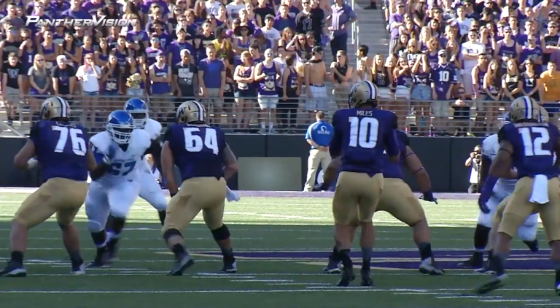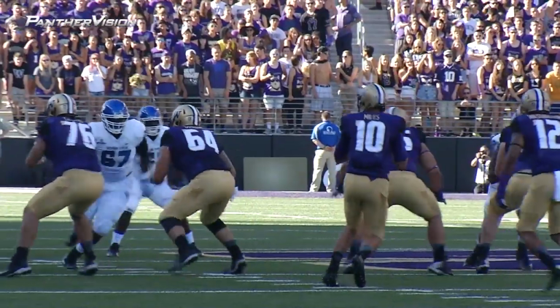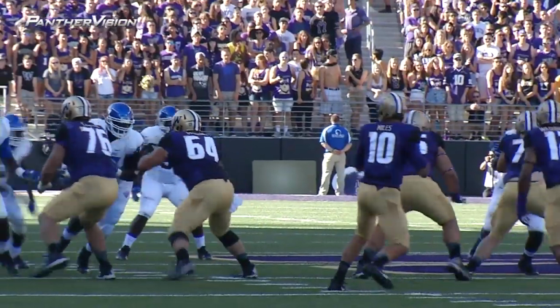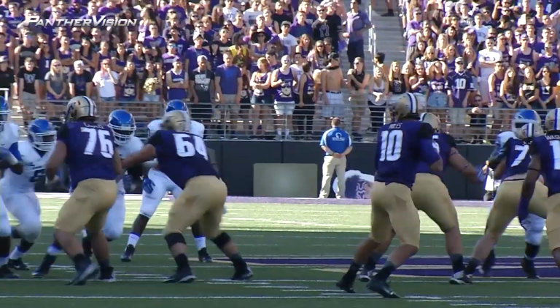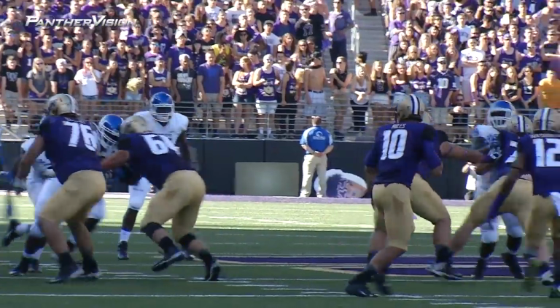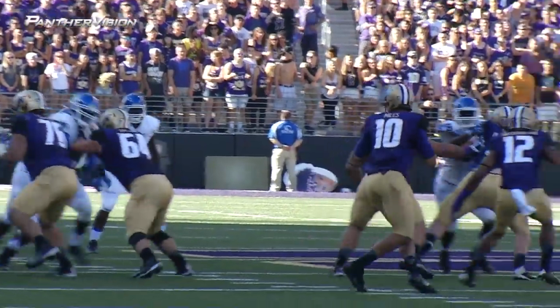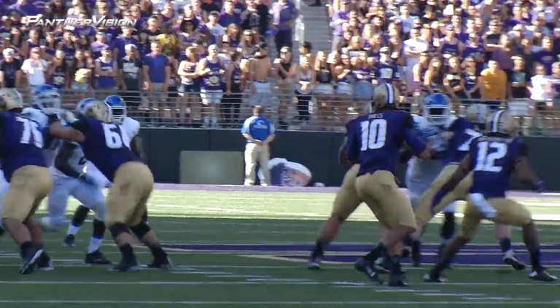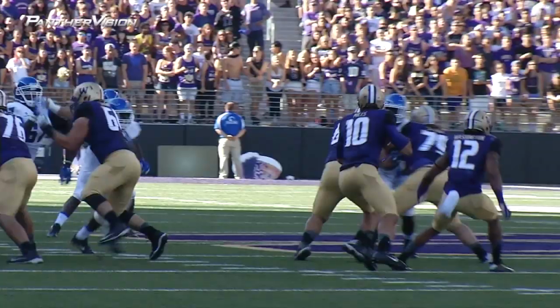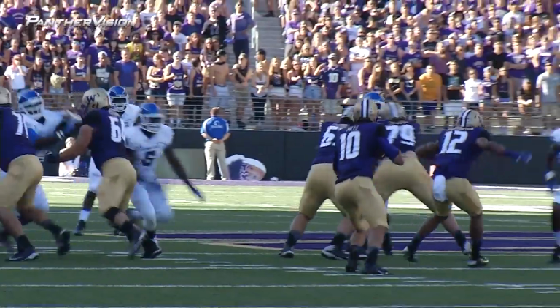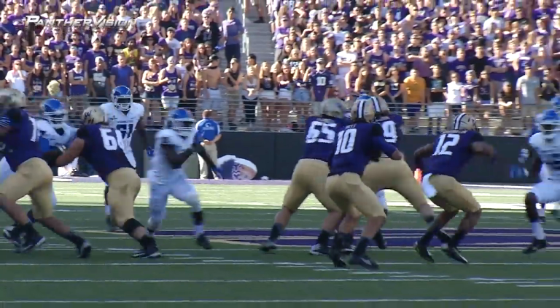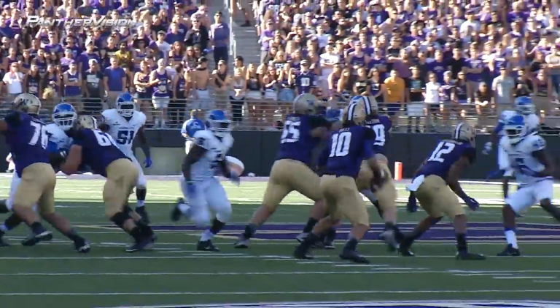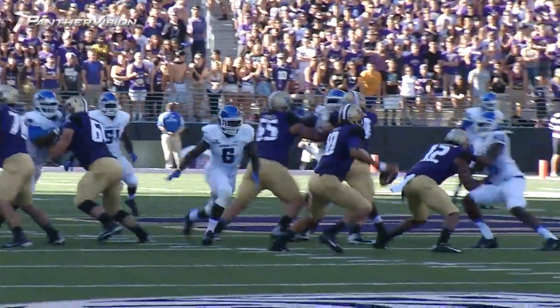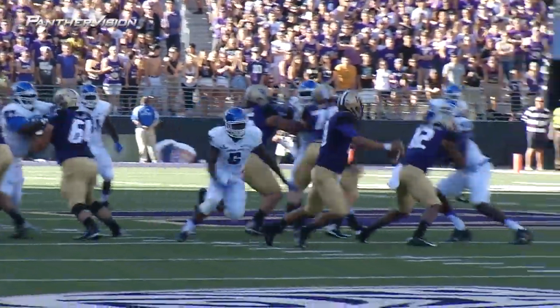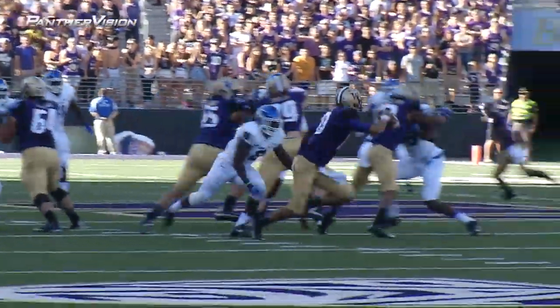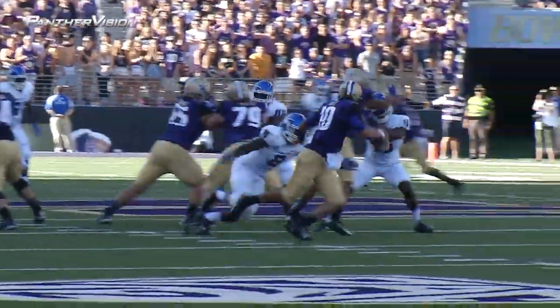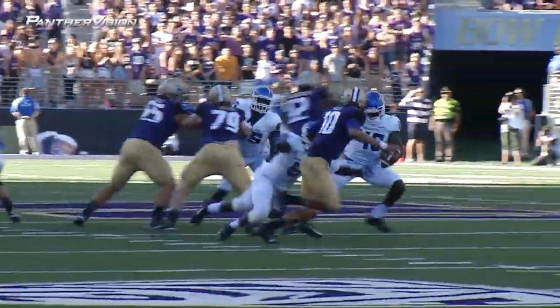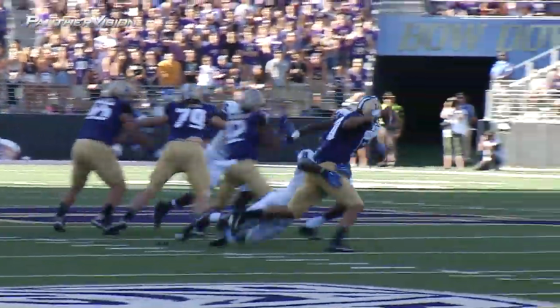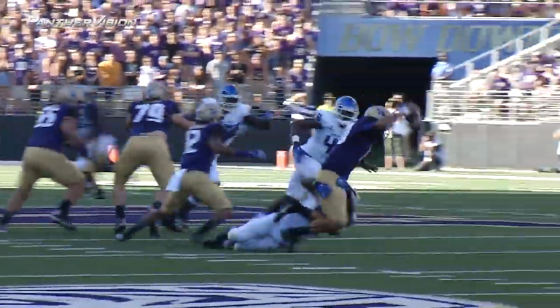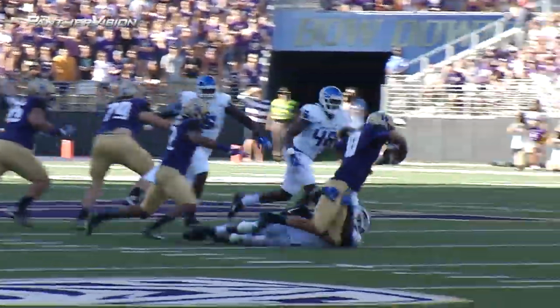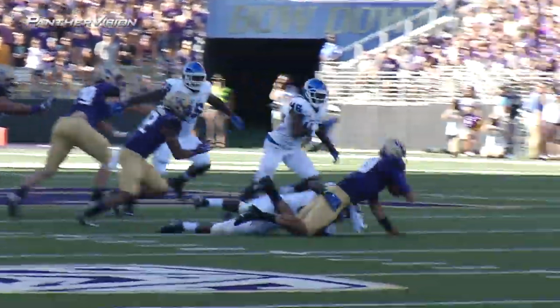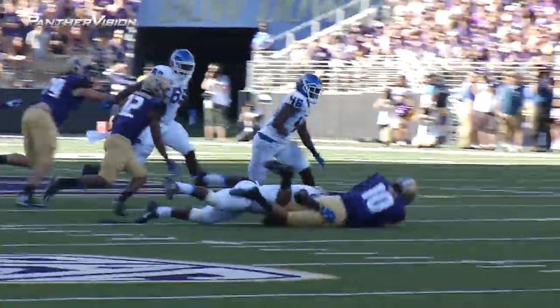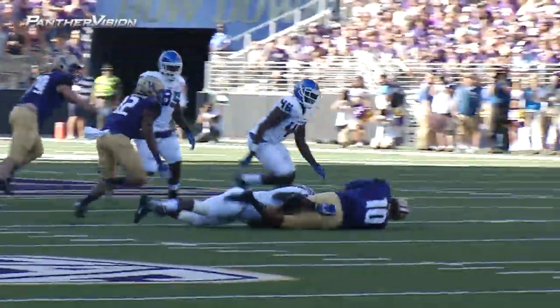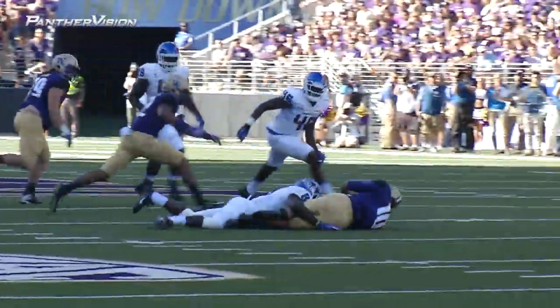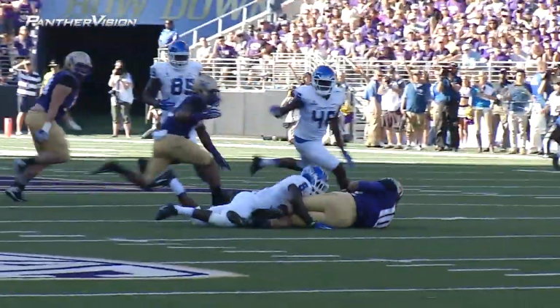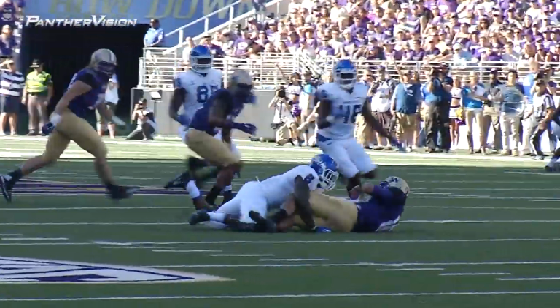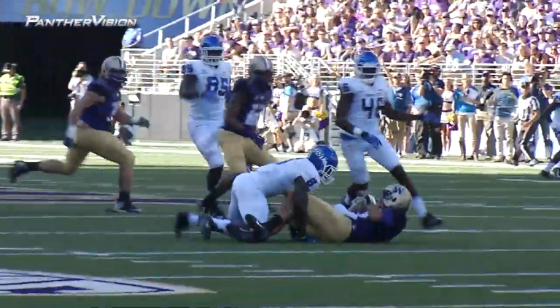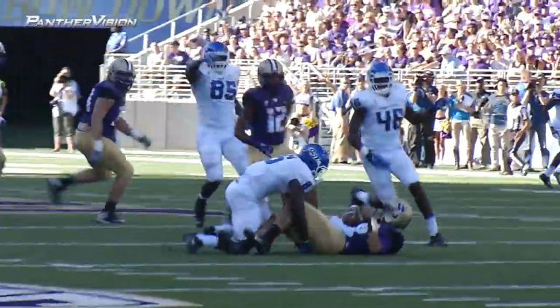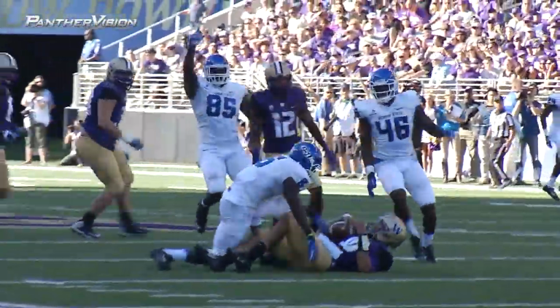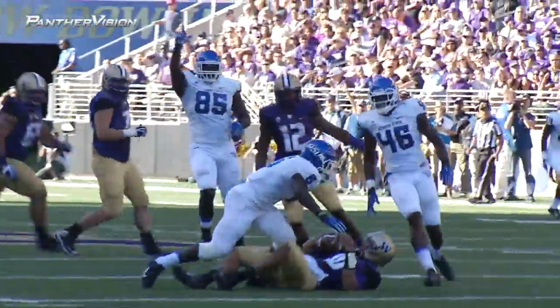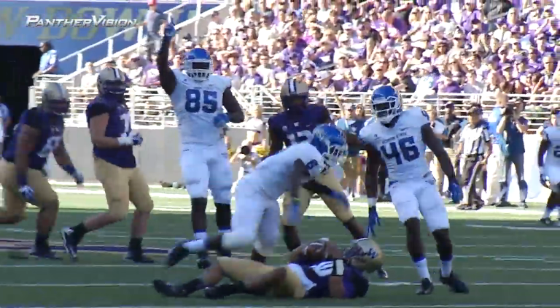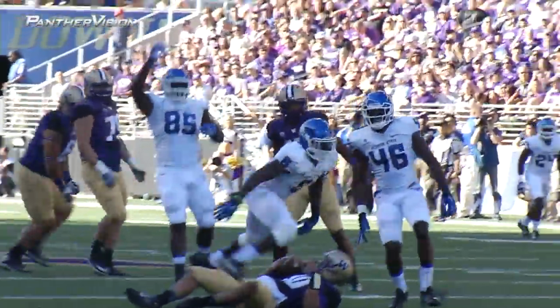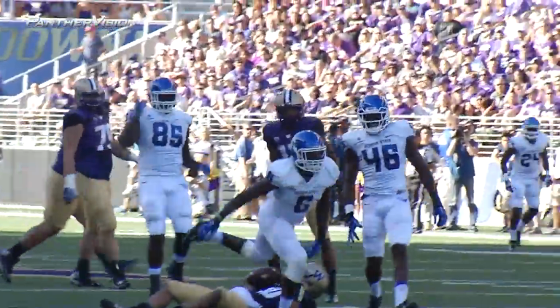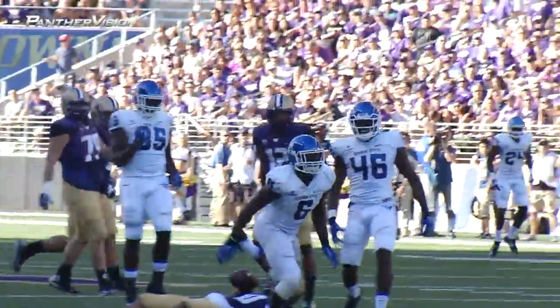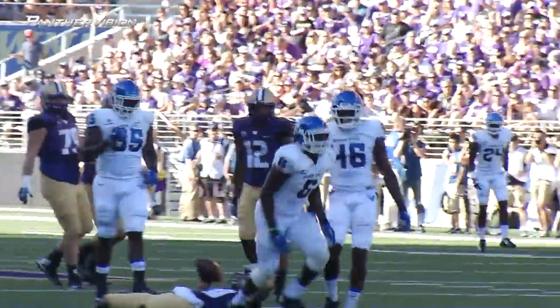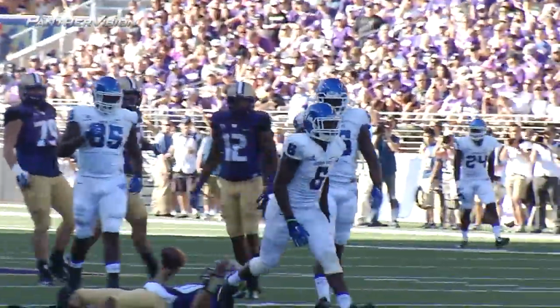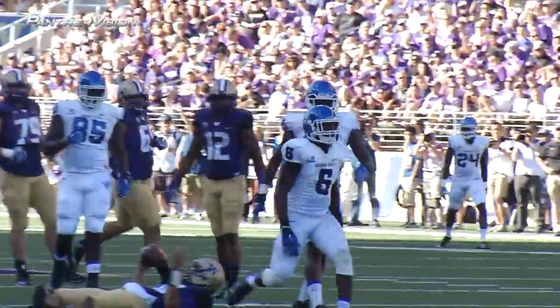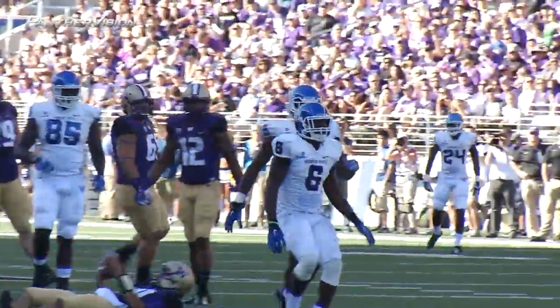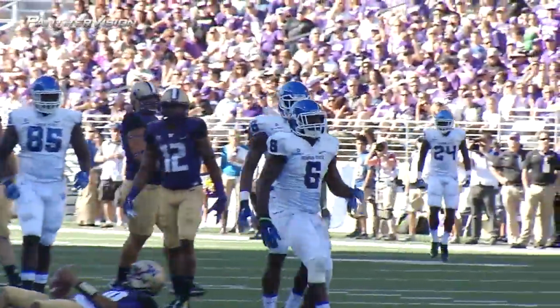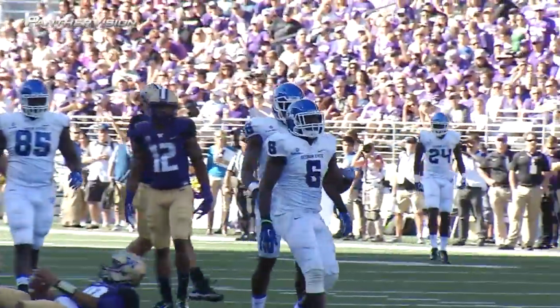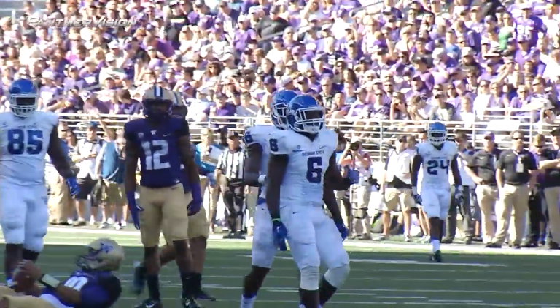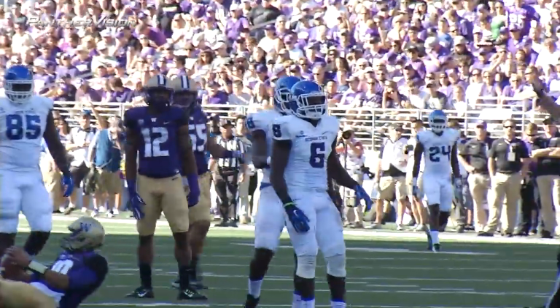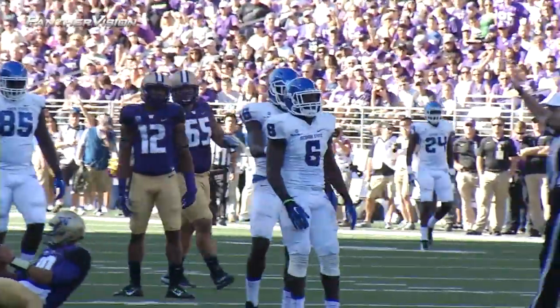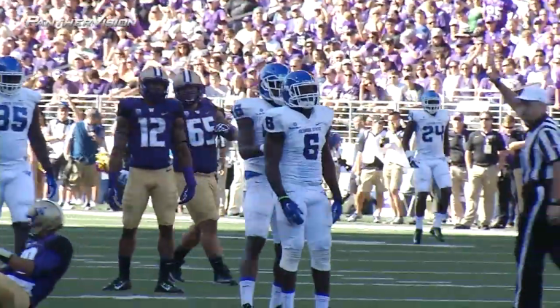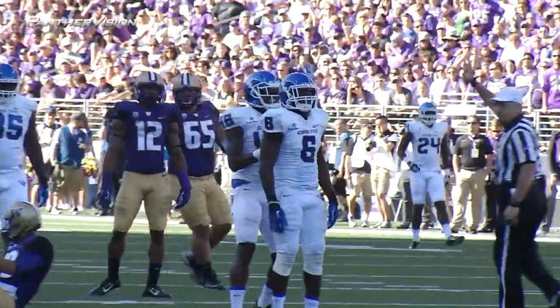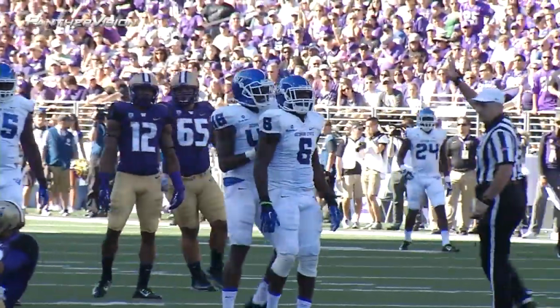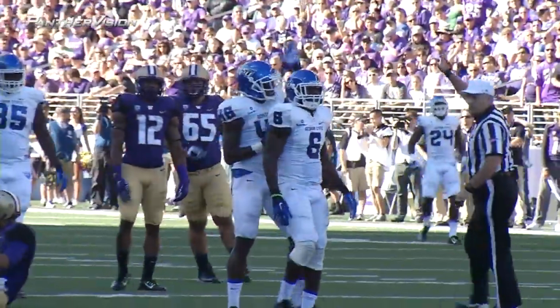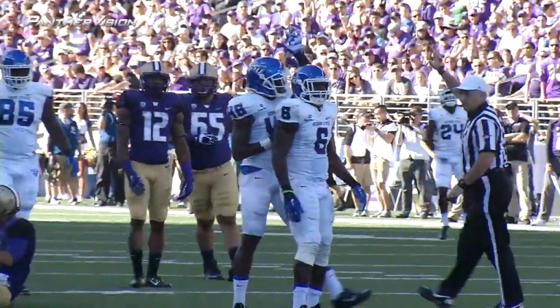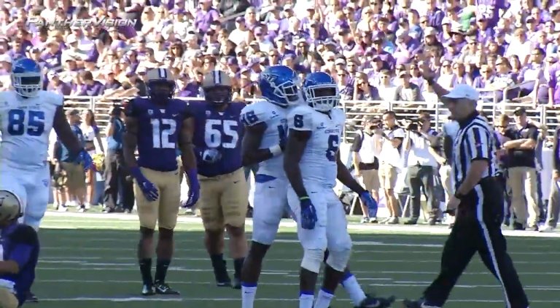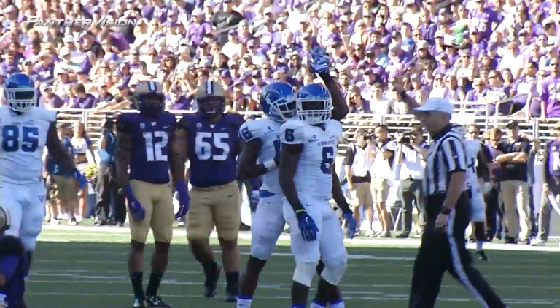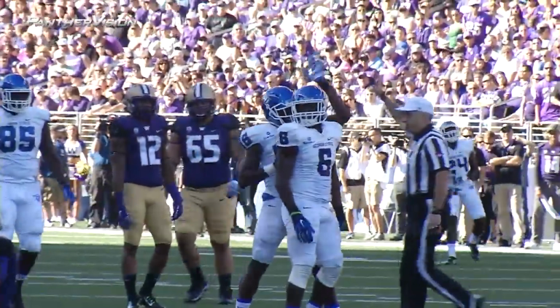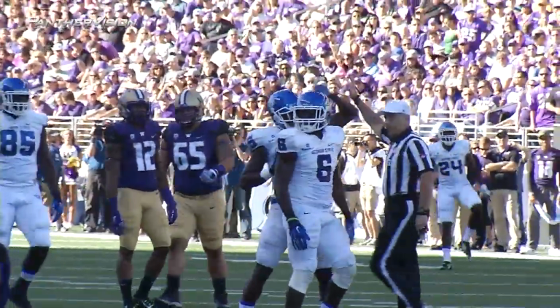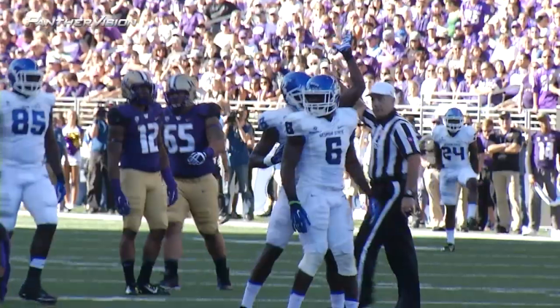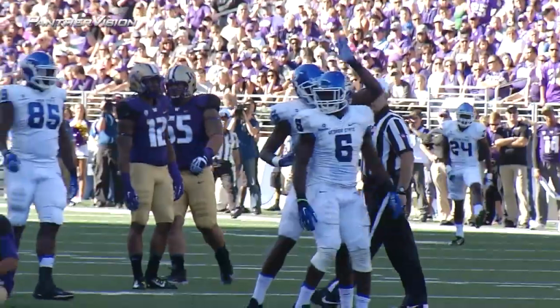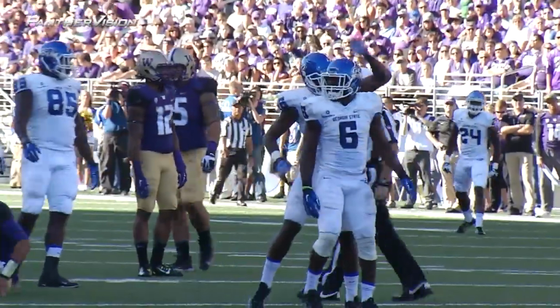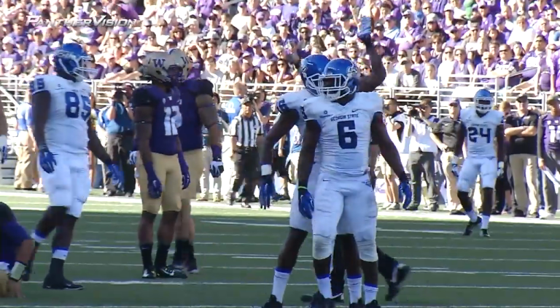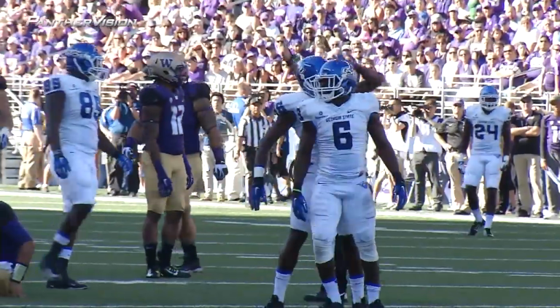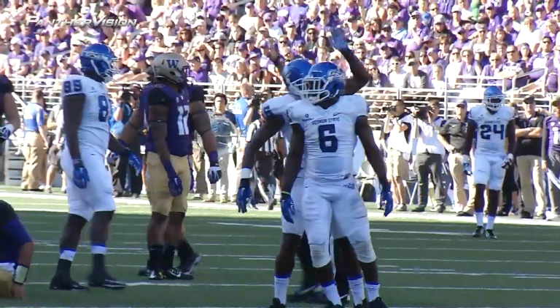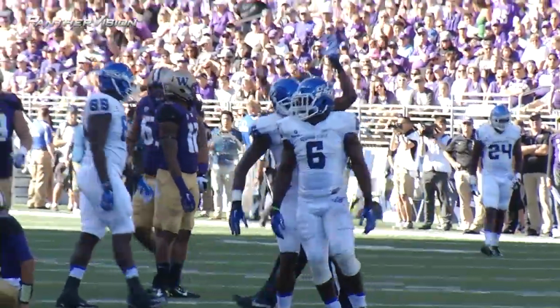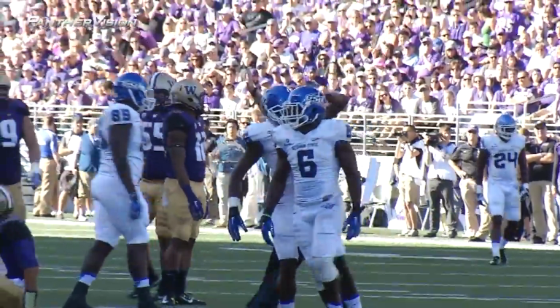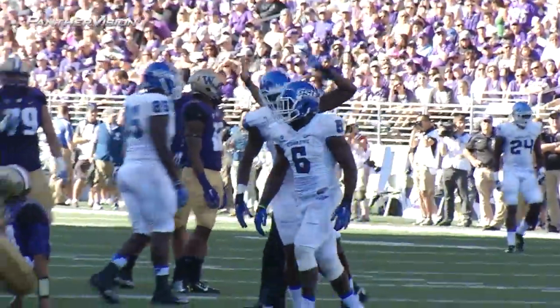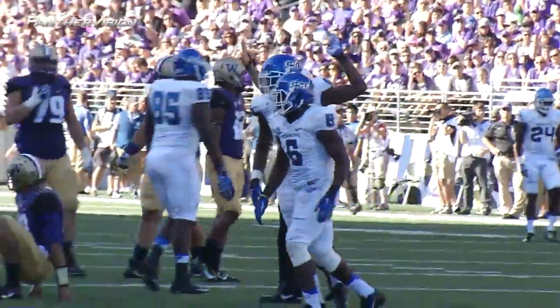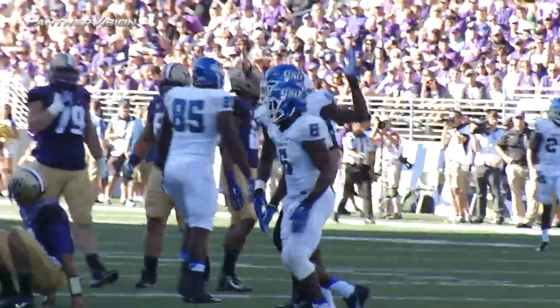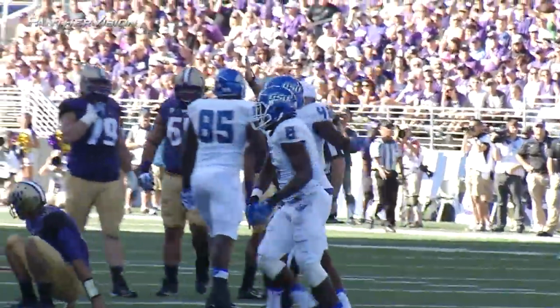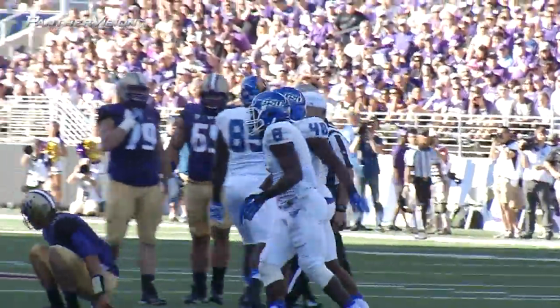Shotgun snap. Miles three steps back. Pressure up the middle. He's going to get sacked by Joe Peterson. Joe came through the middle untouched.